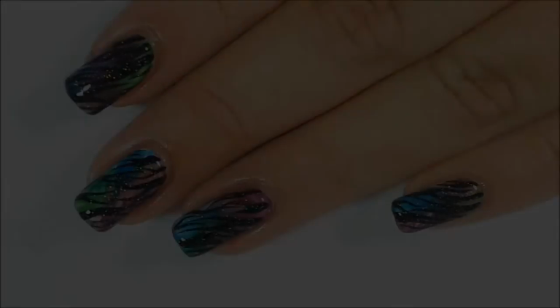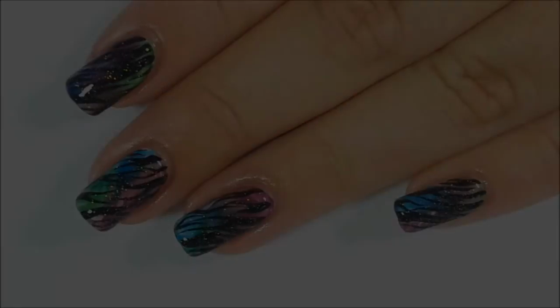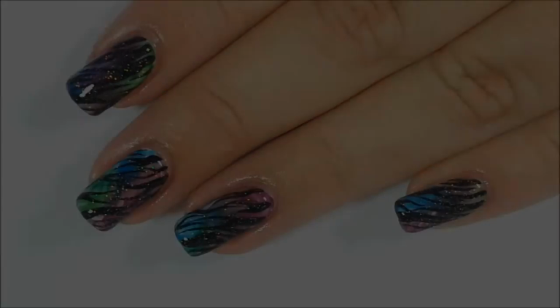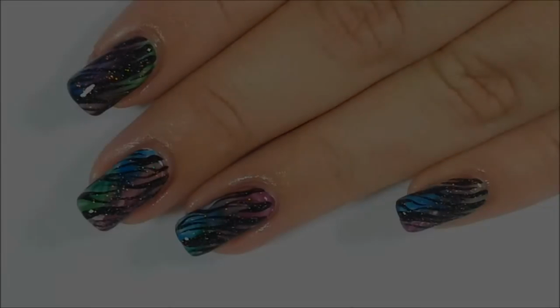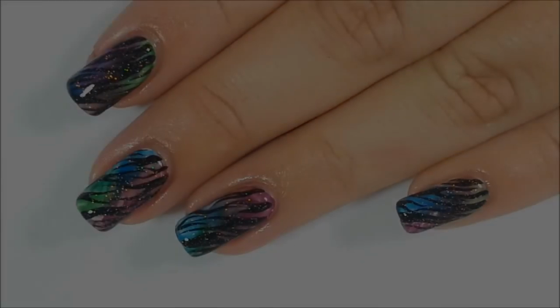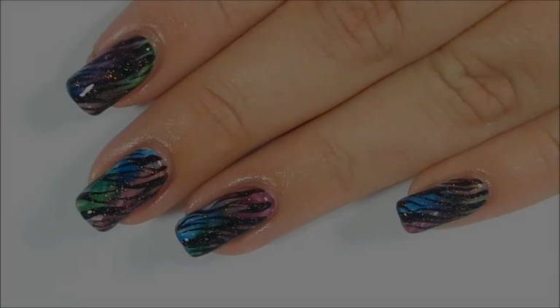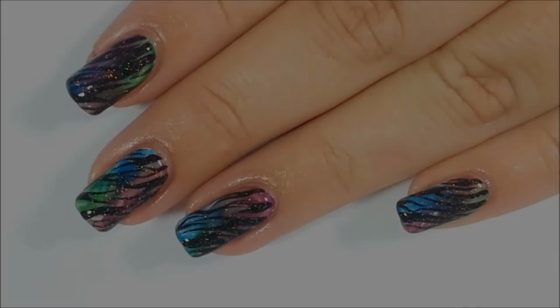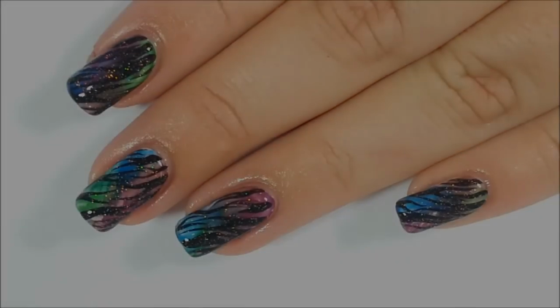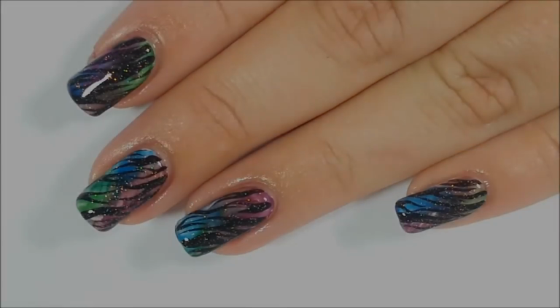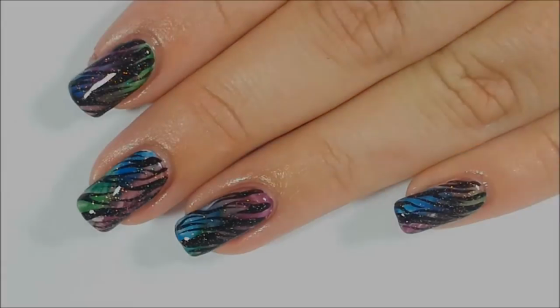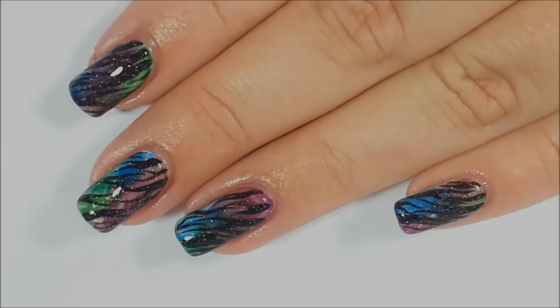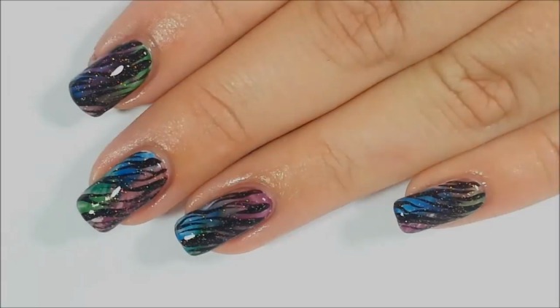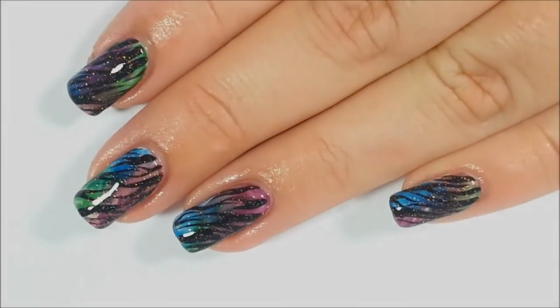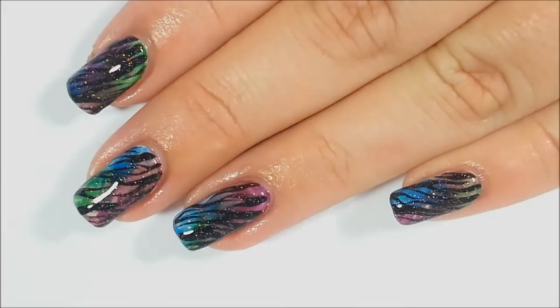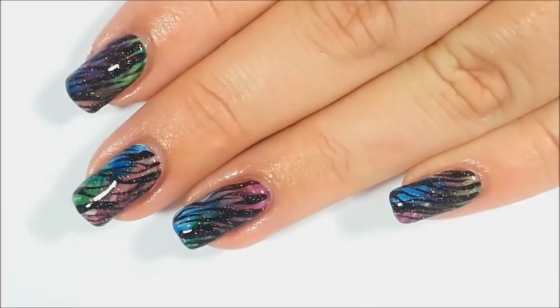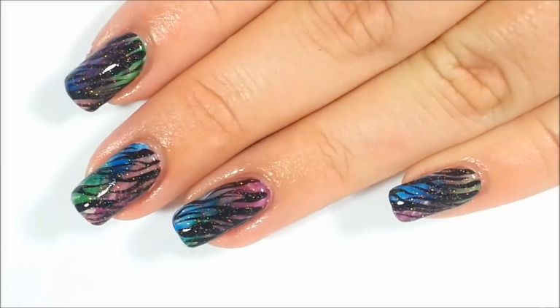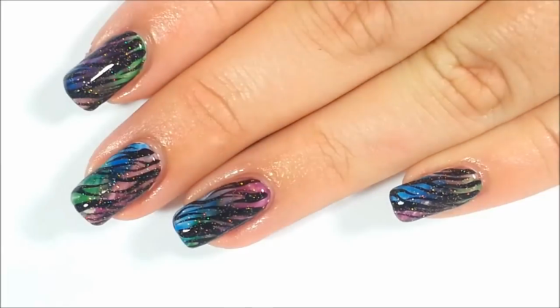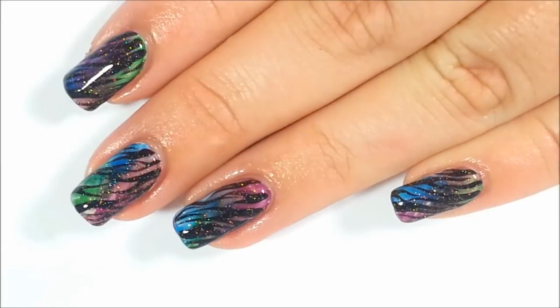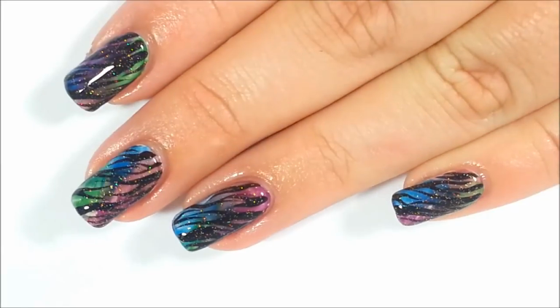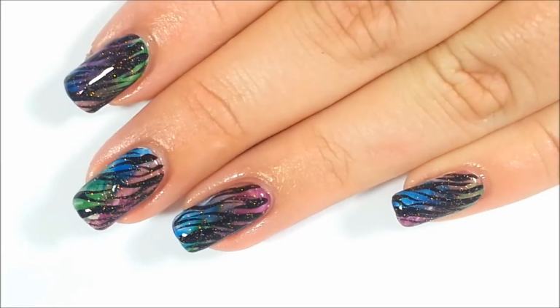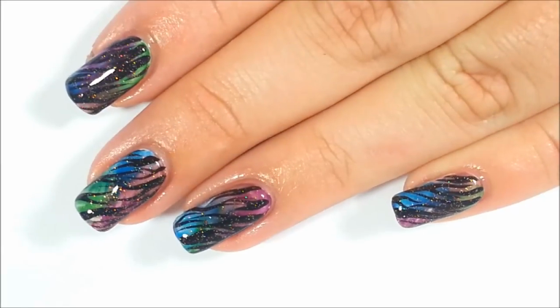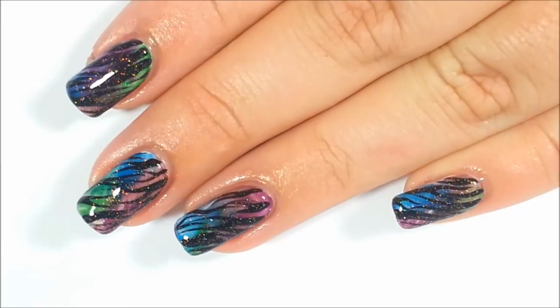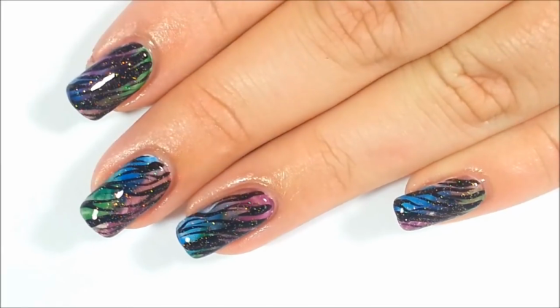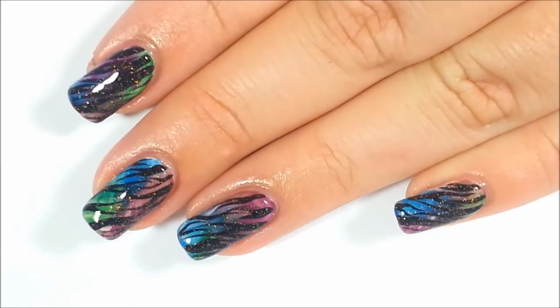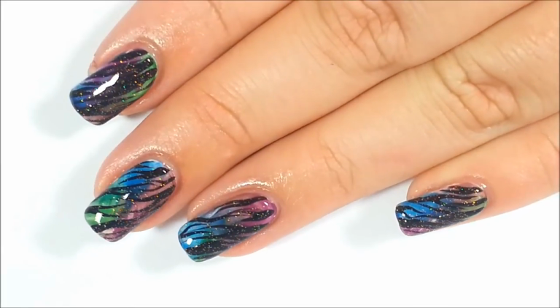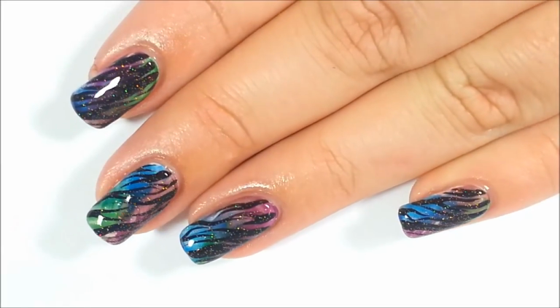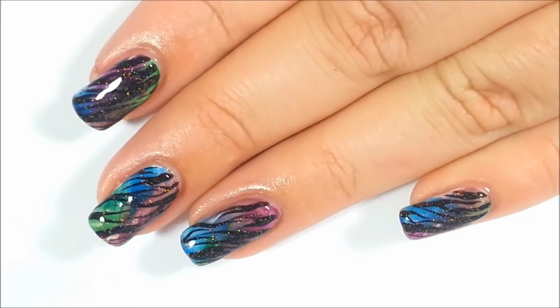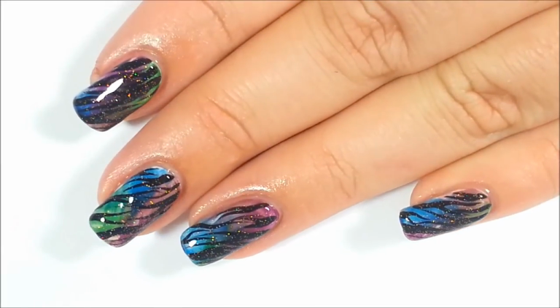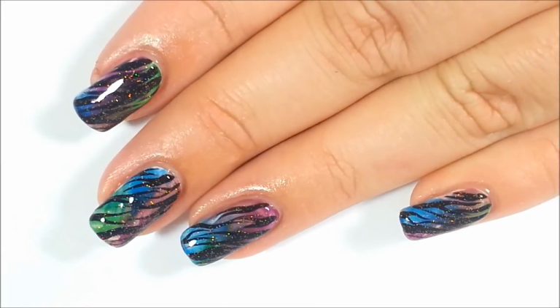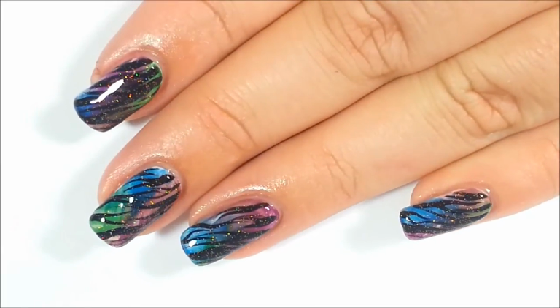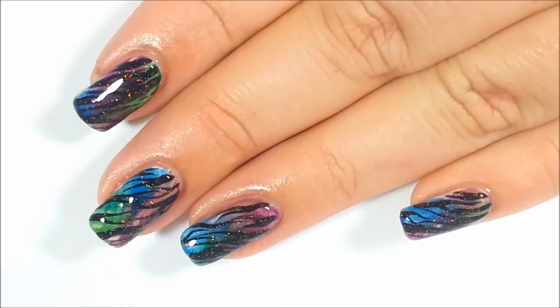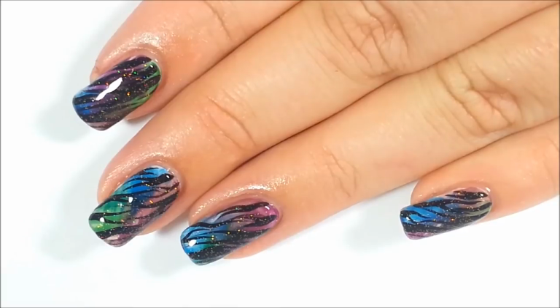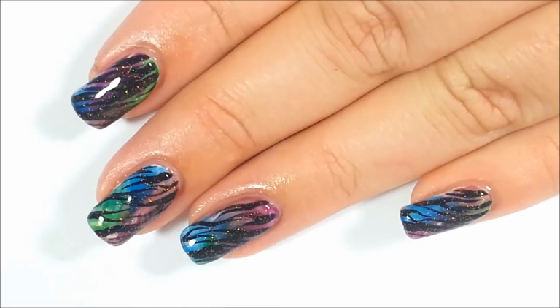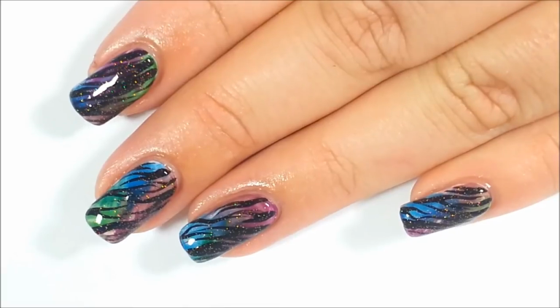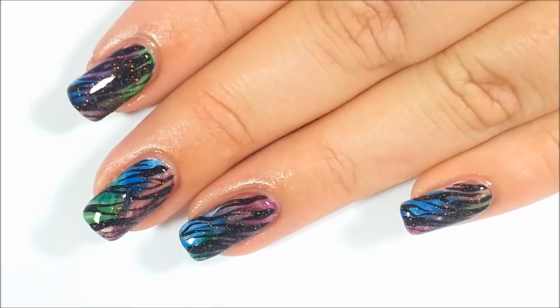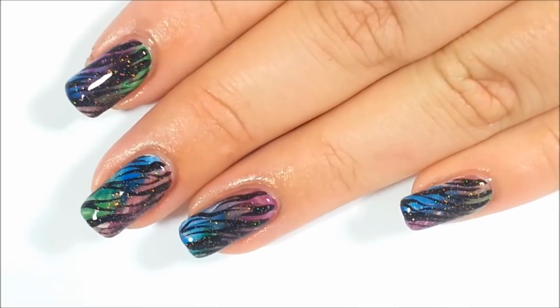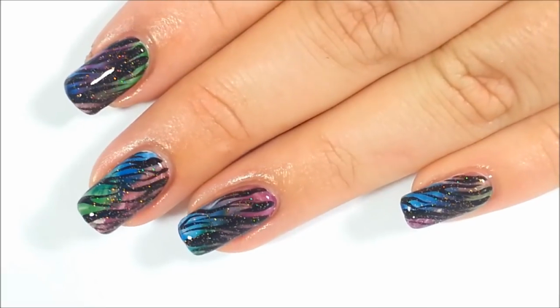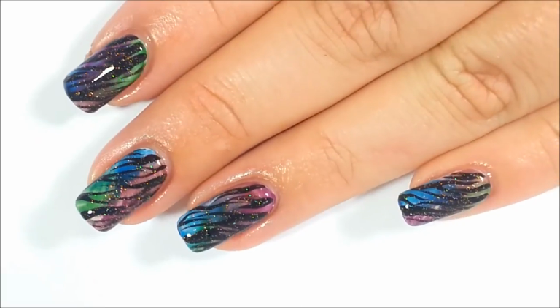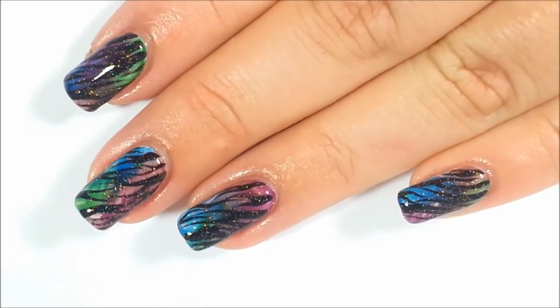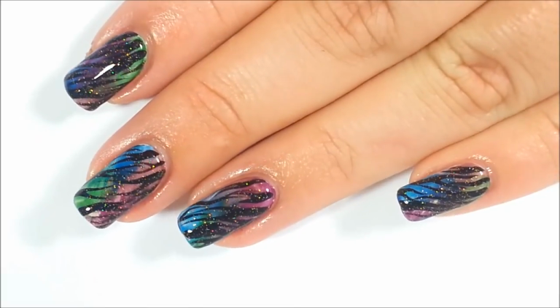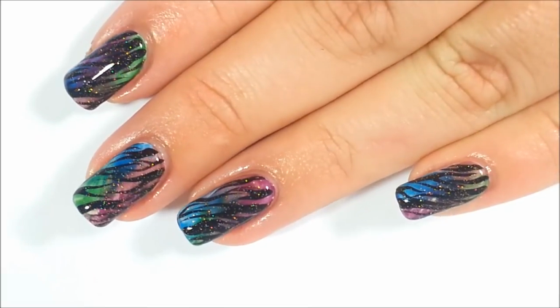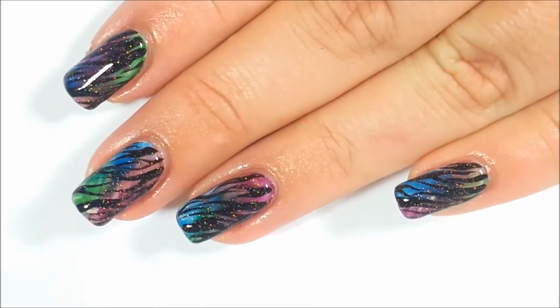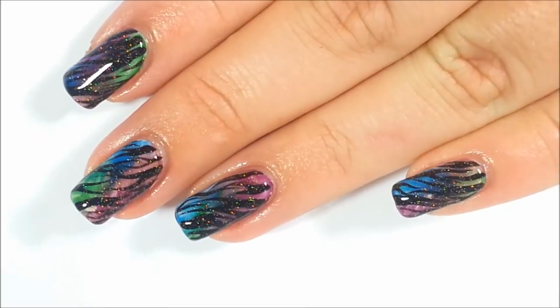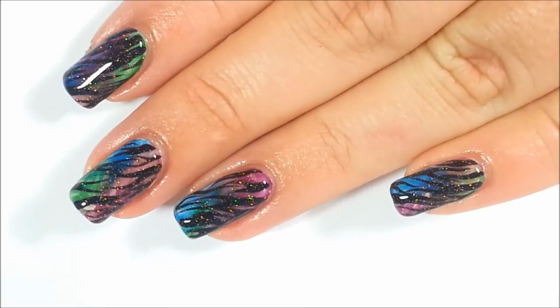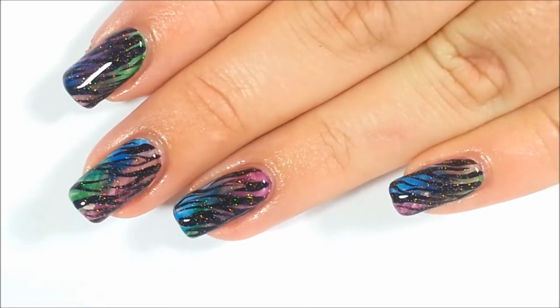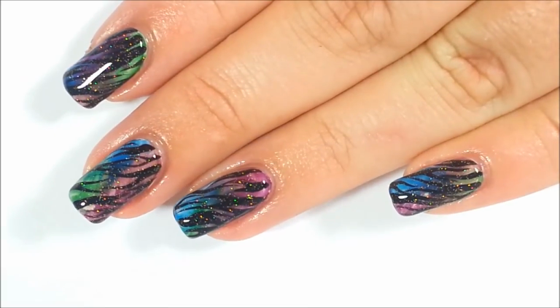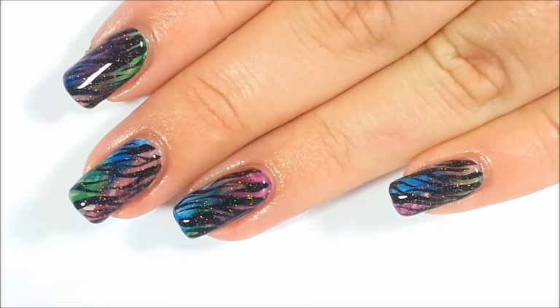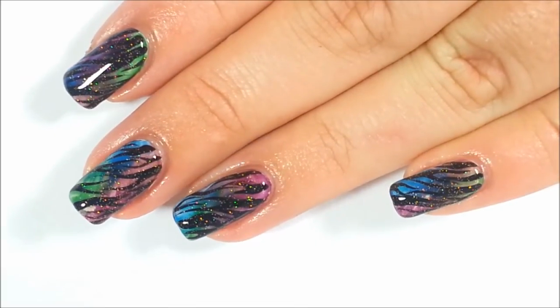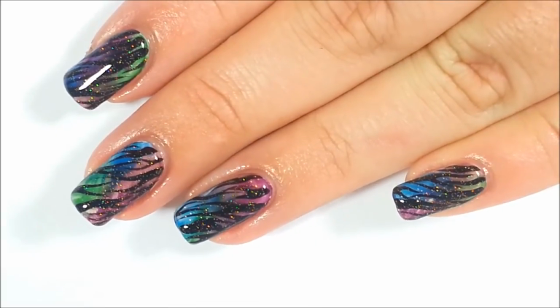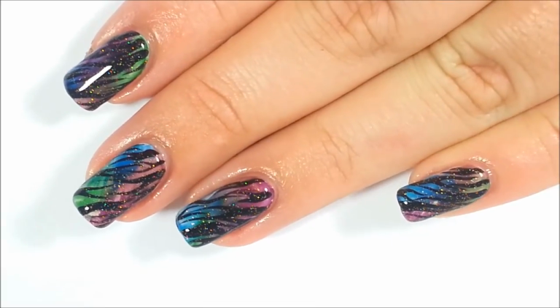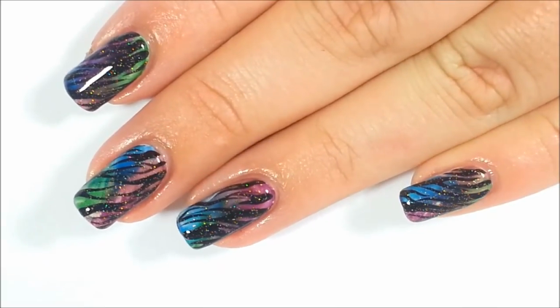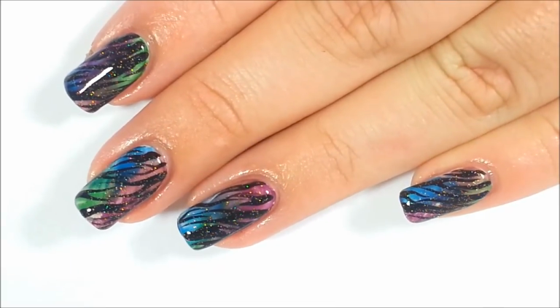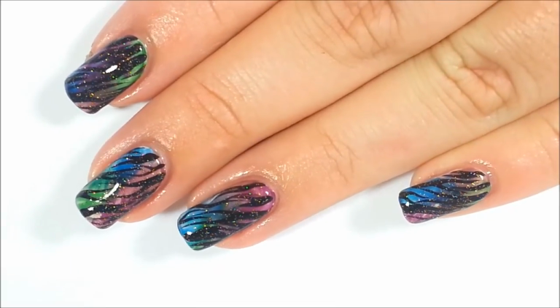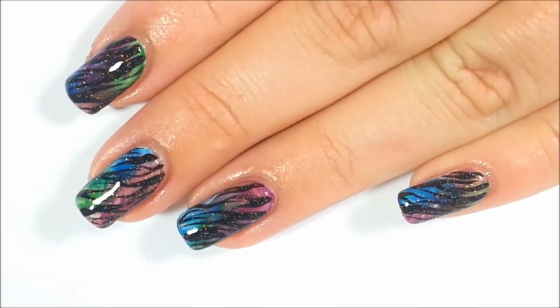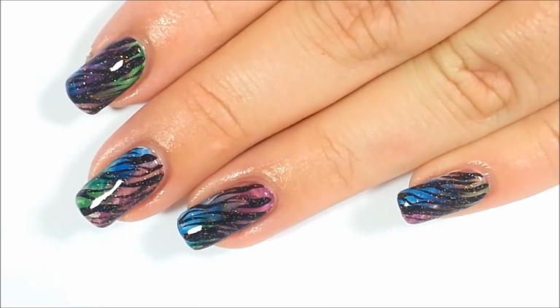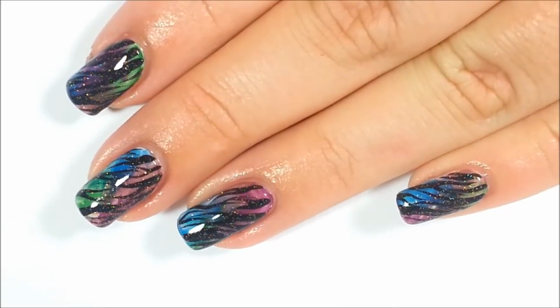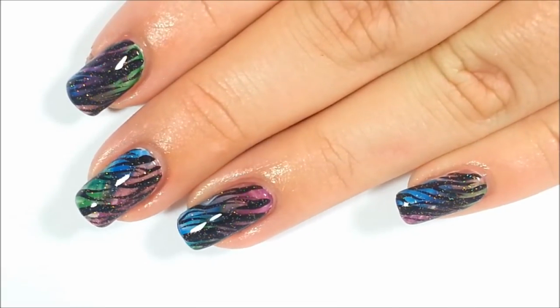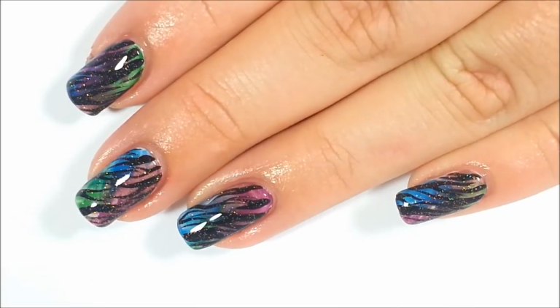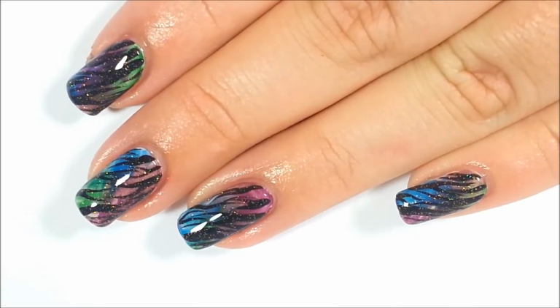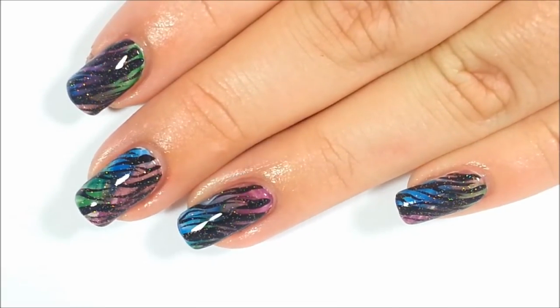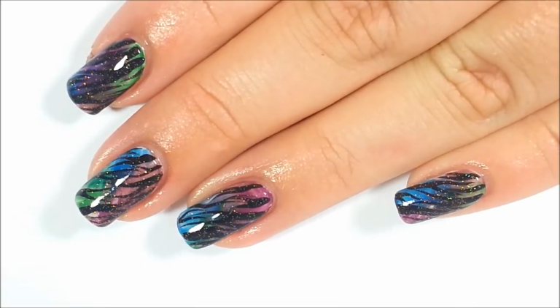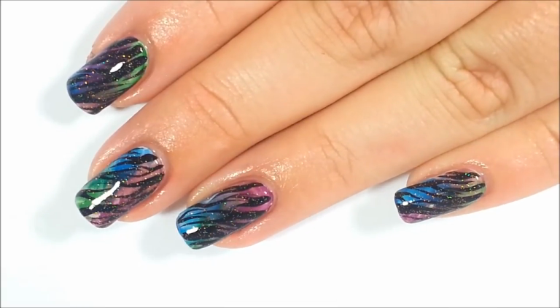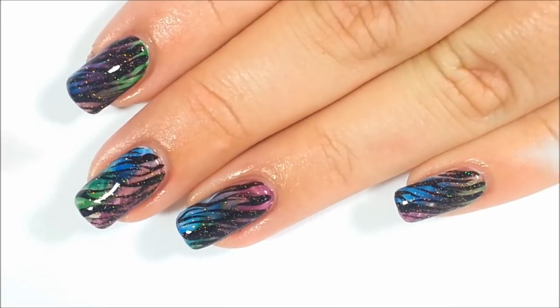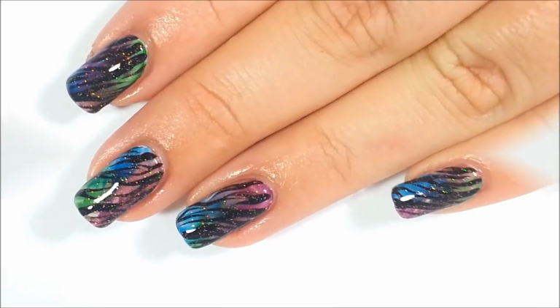You could use any combination of the 15 different Wet Paint Nails Jellies here, but we love these pretty jewel tones.